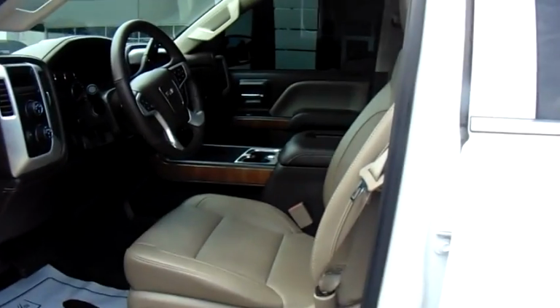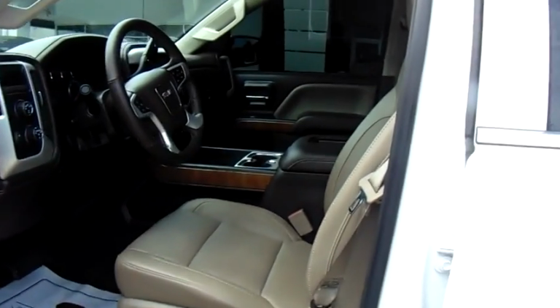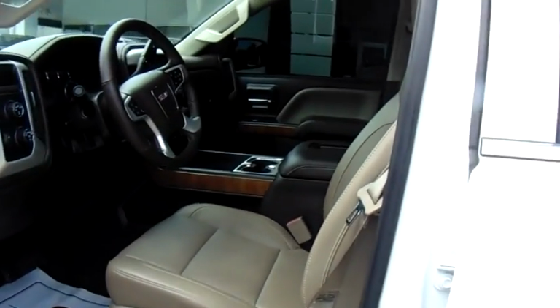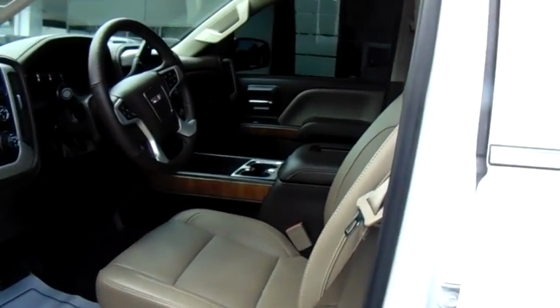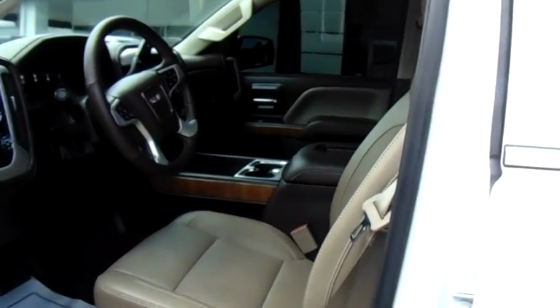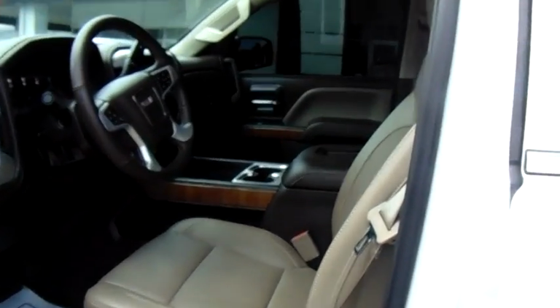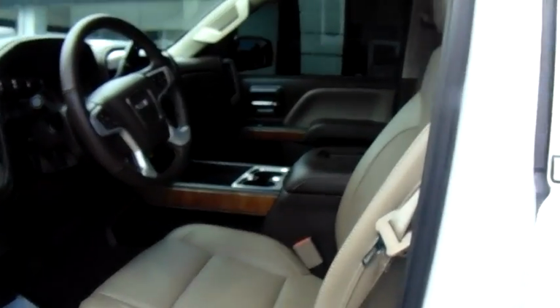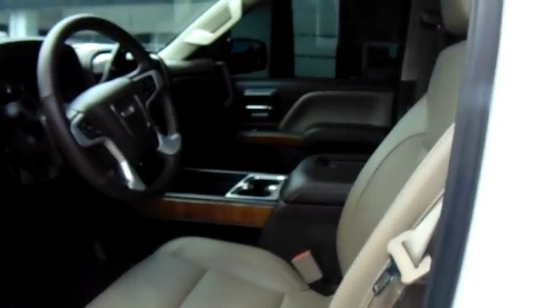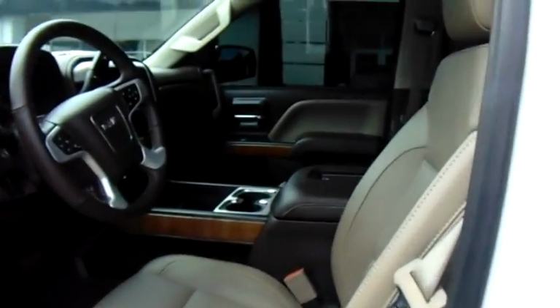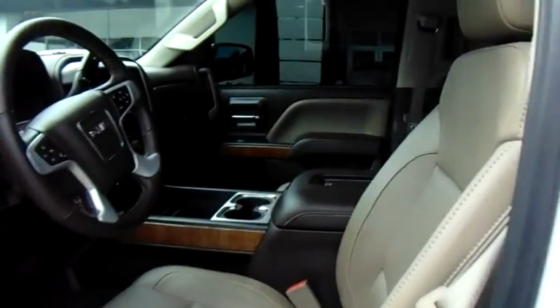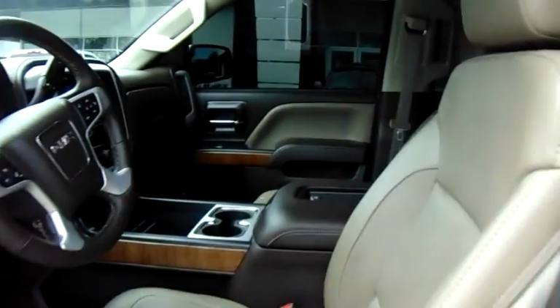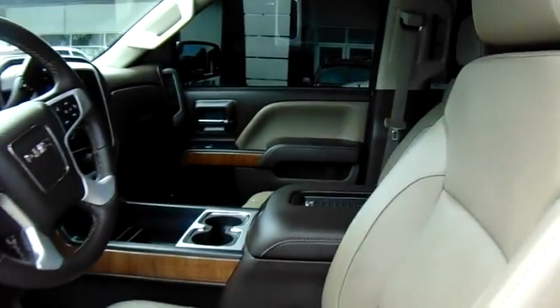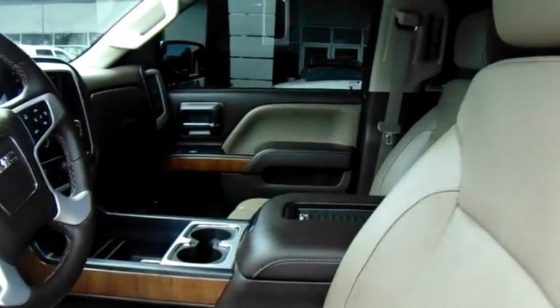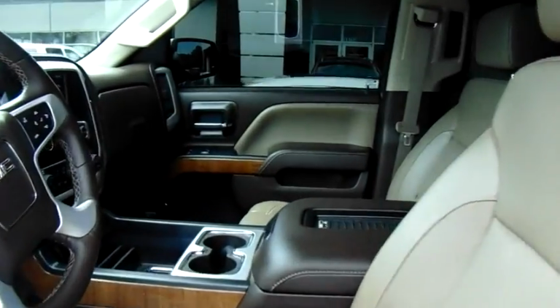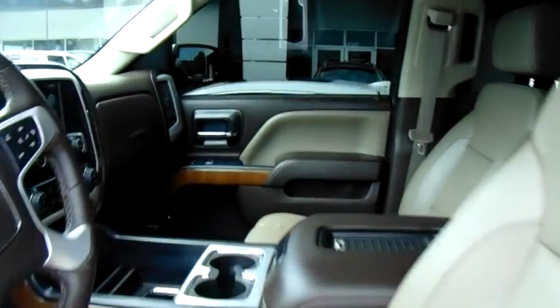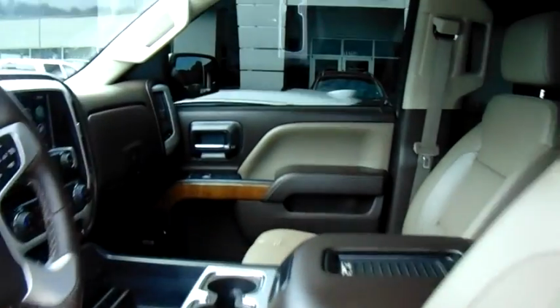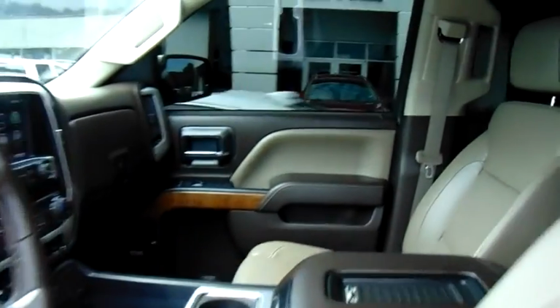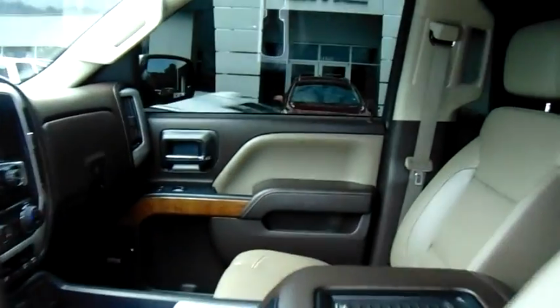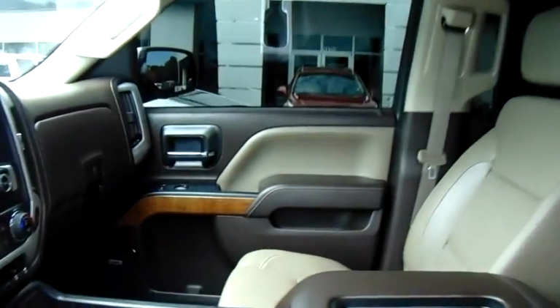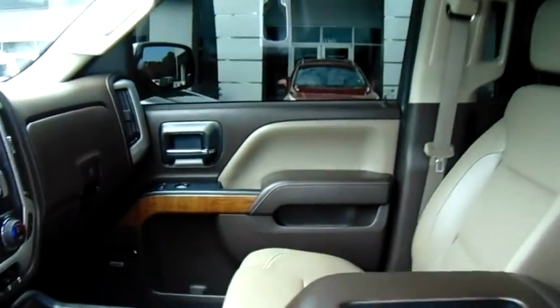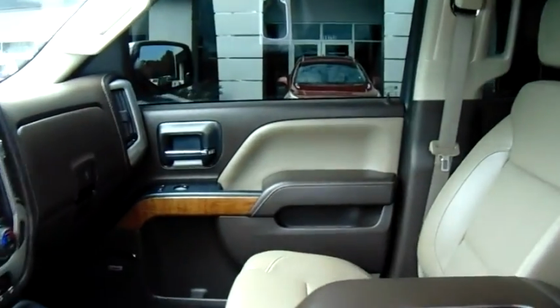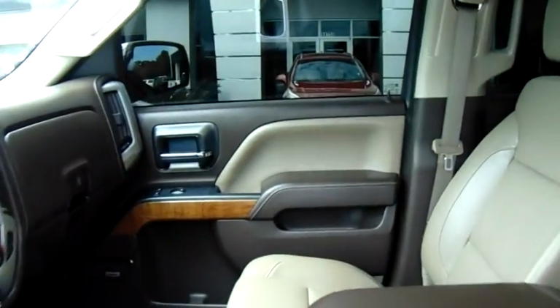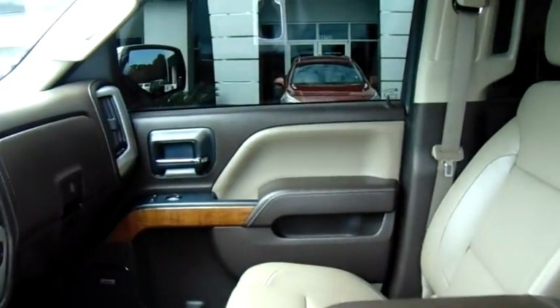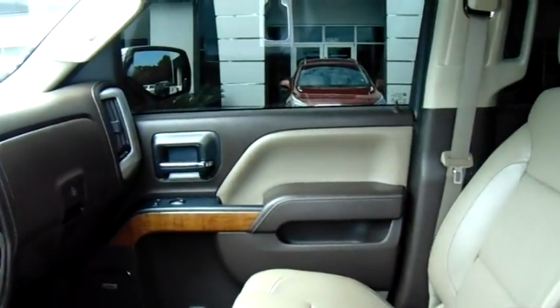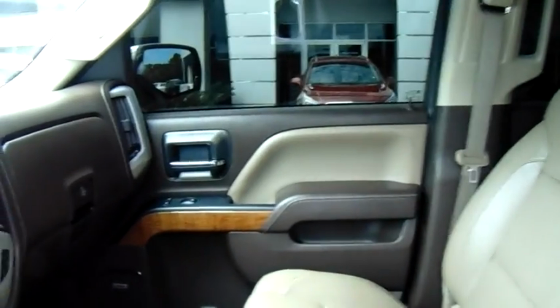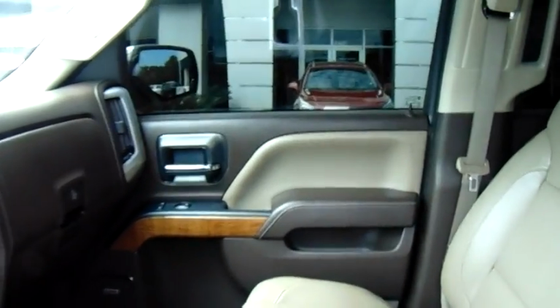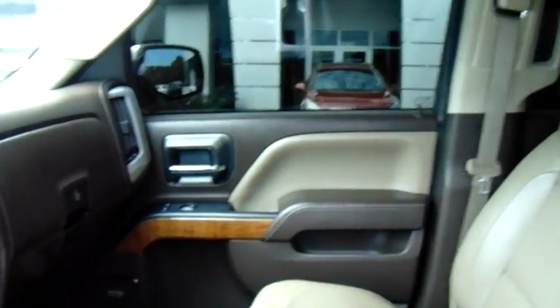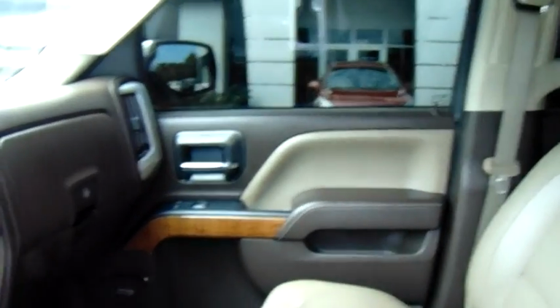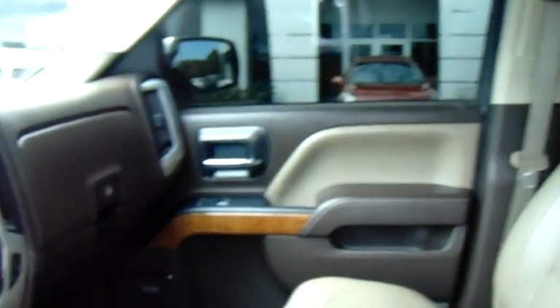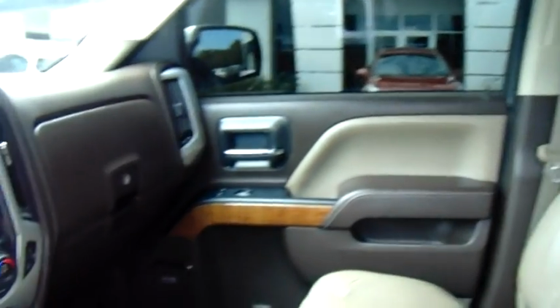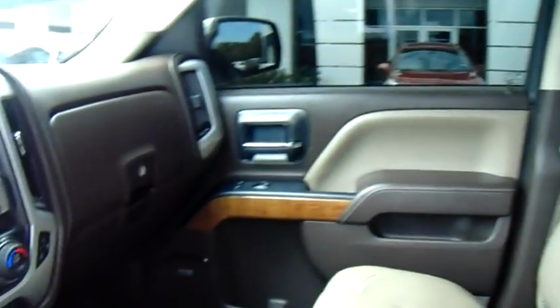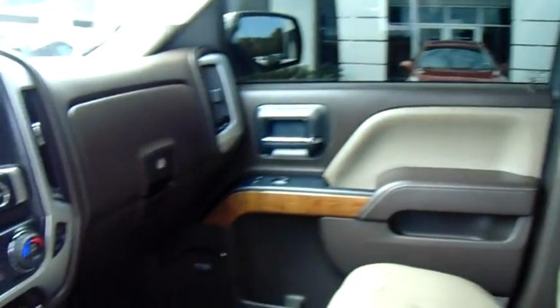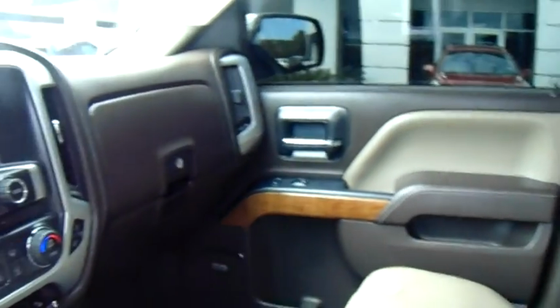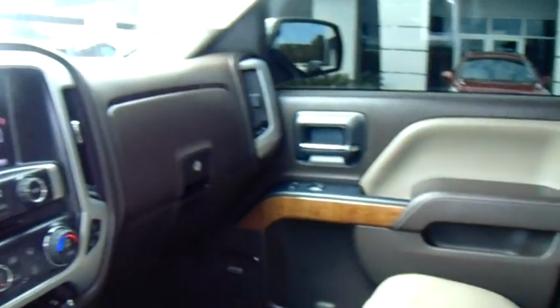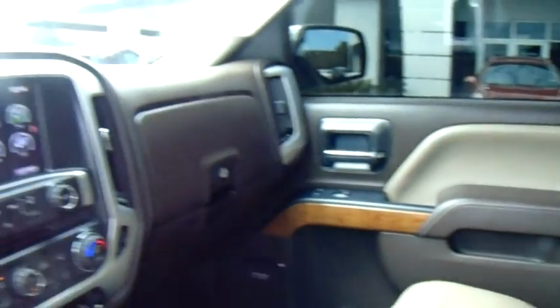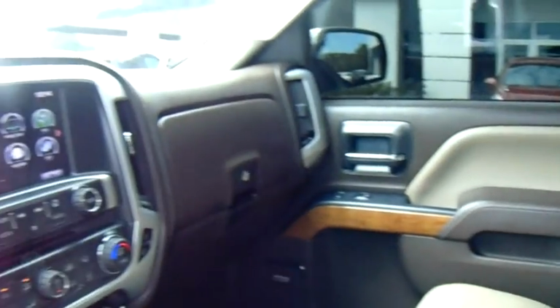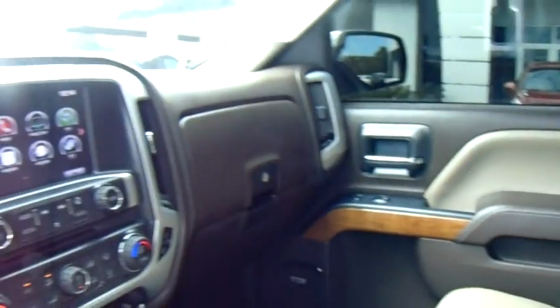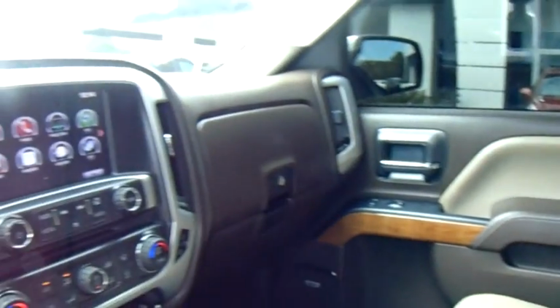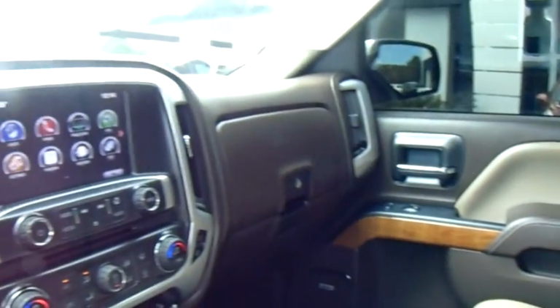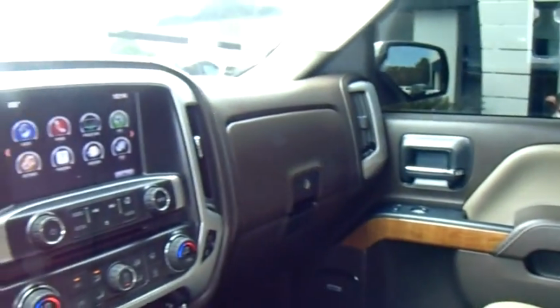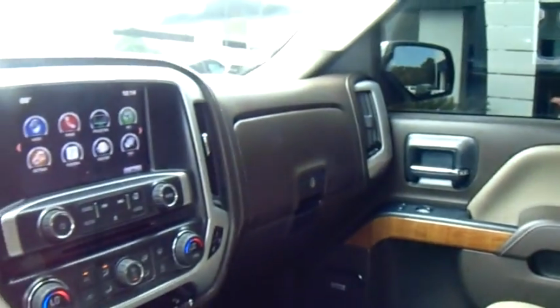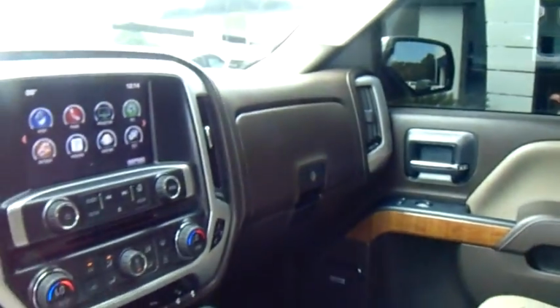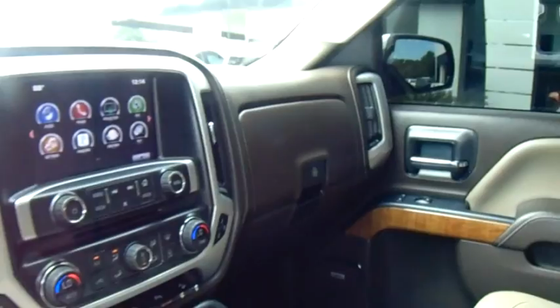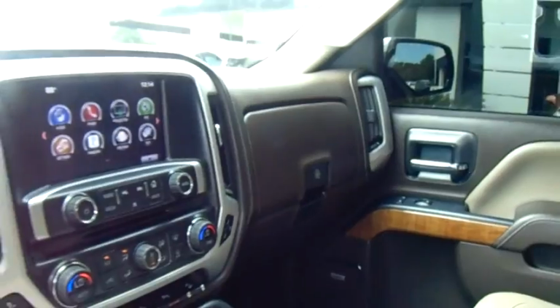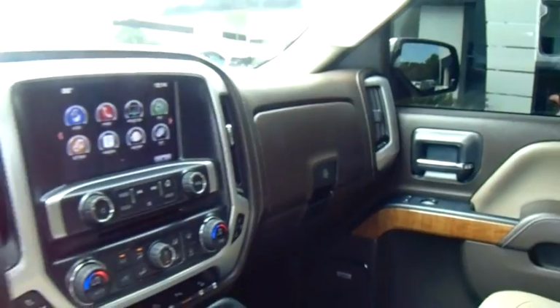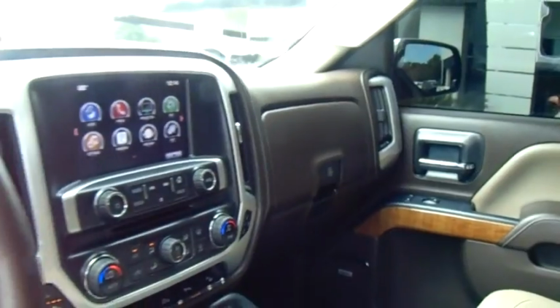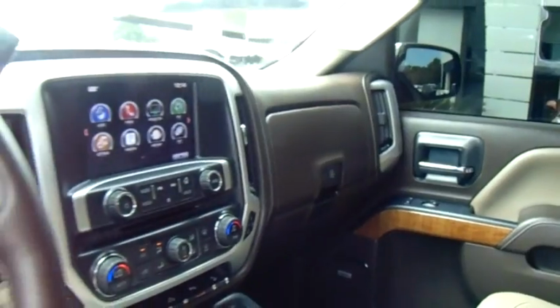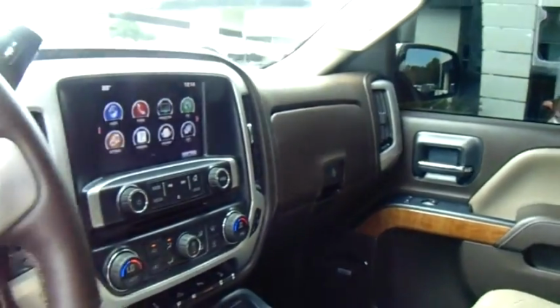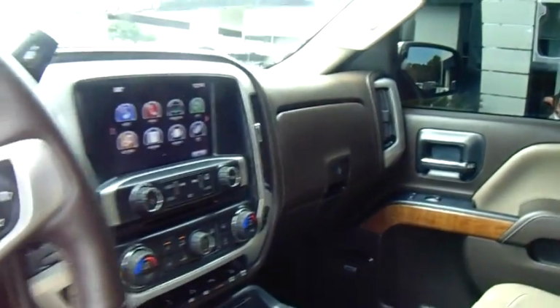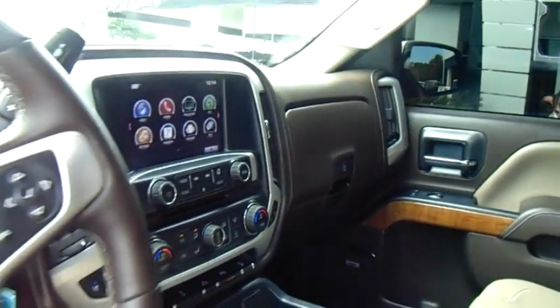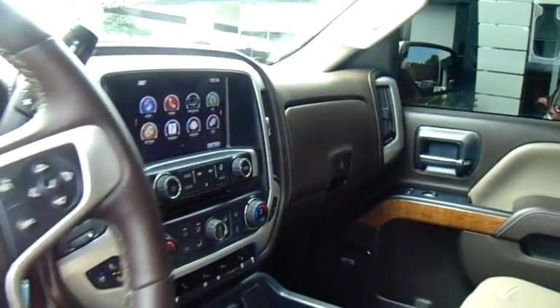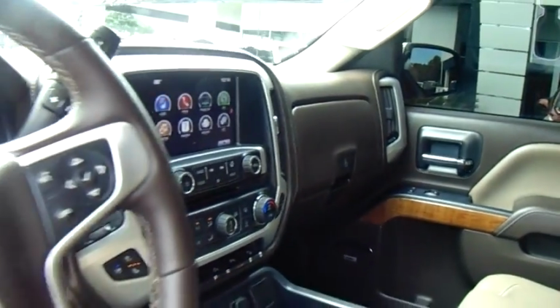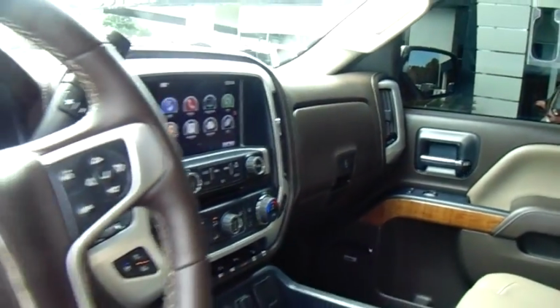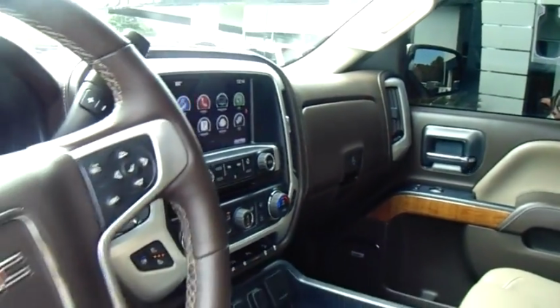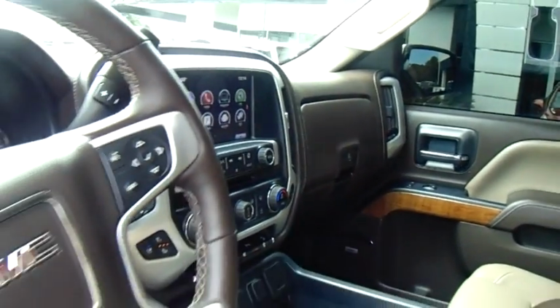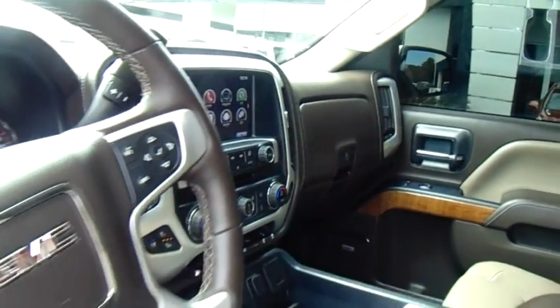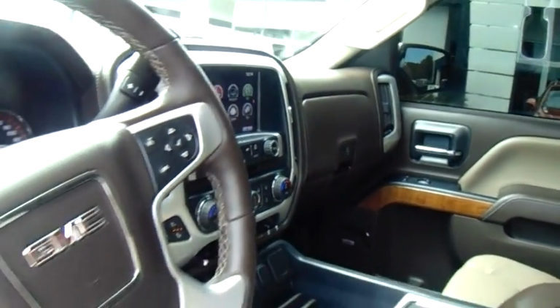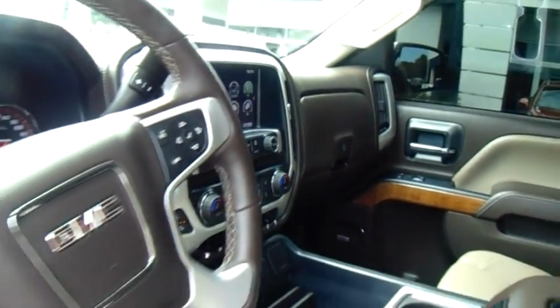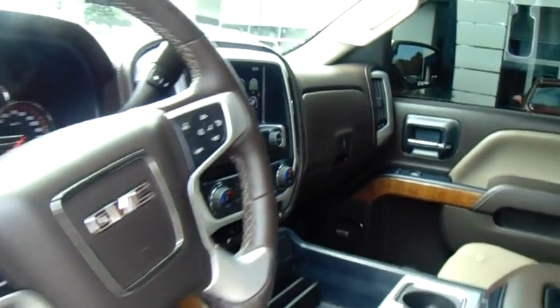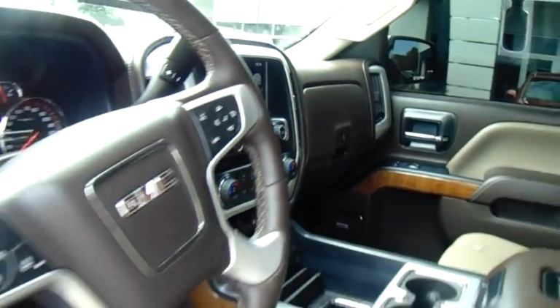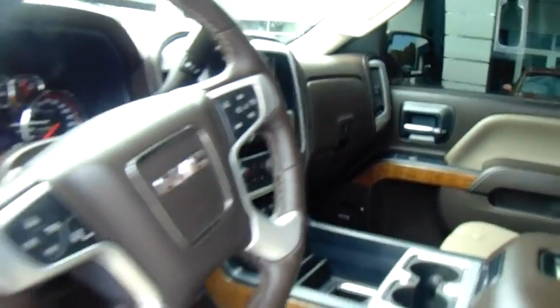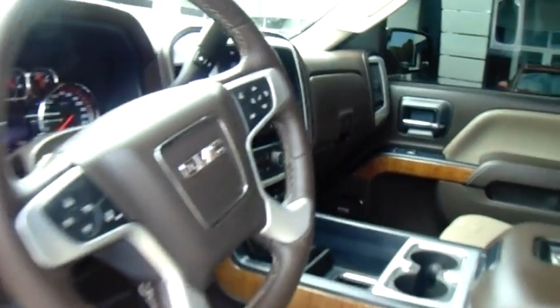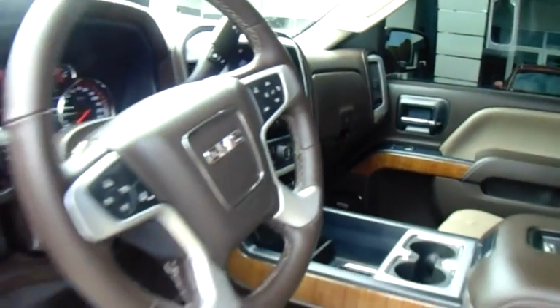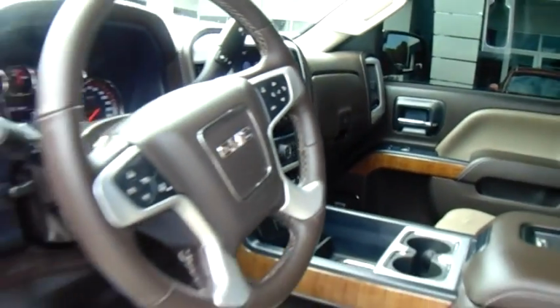Four-wheel disc brakes, floor mats, aluminum wheels, four-wheel drive, cruise control, auto-dimming rear-view mirror.